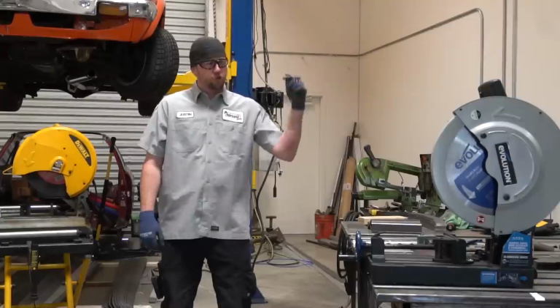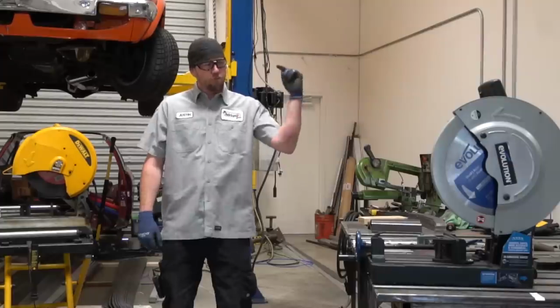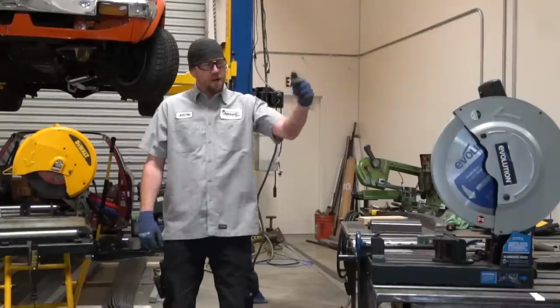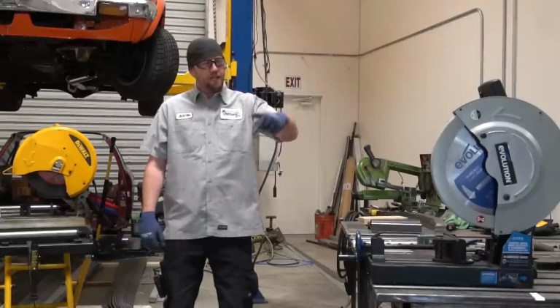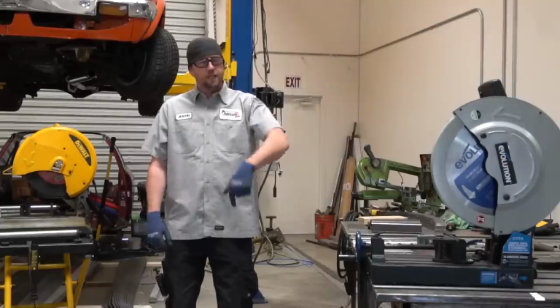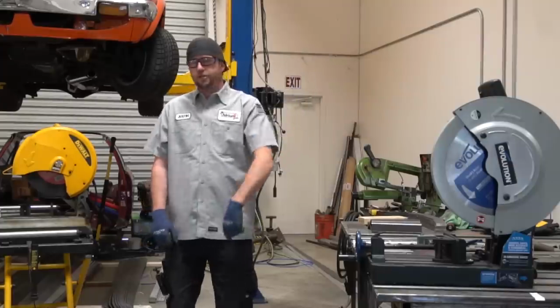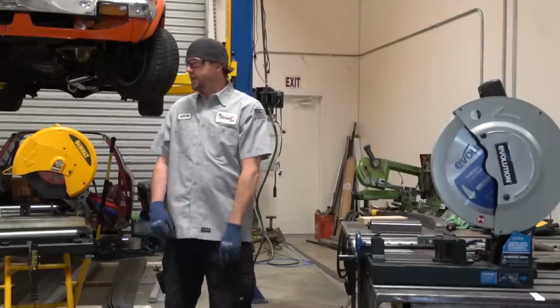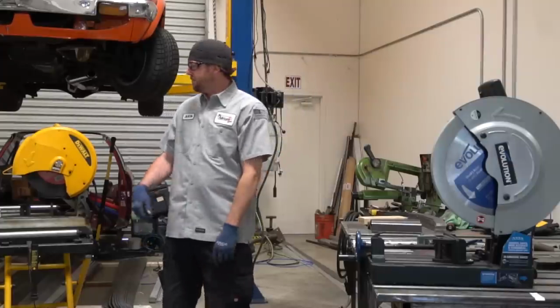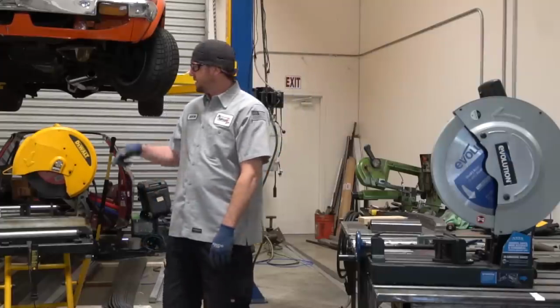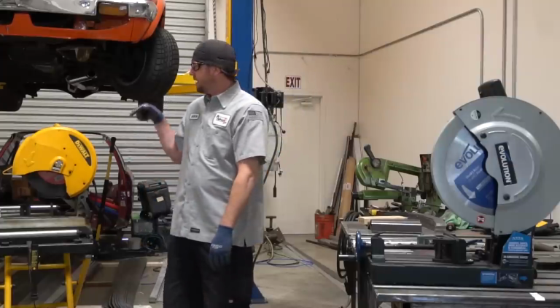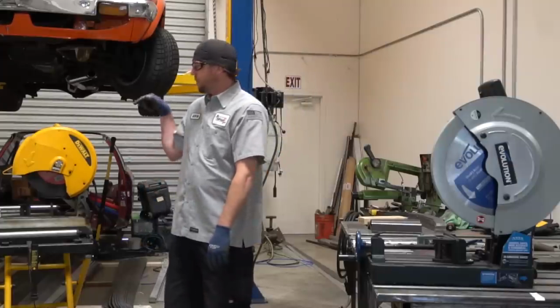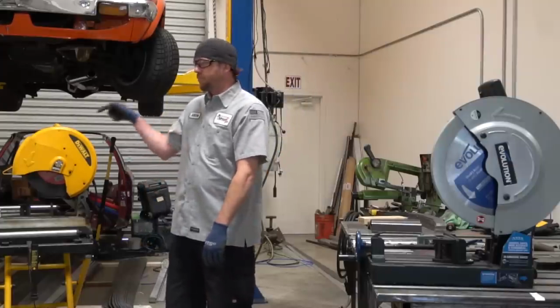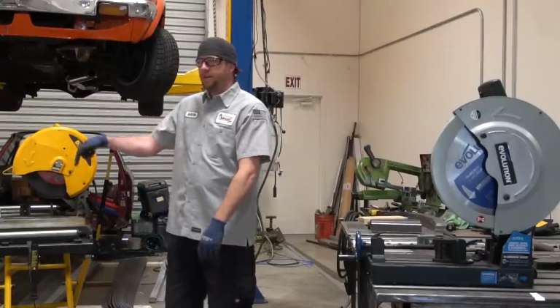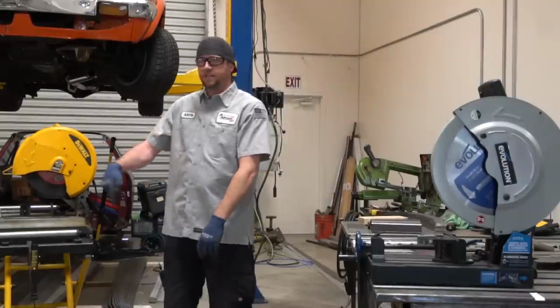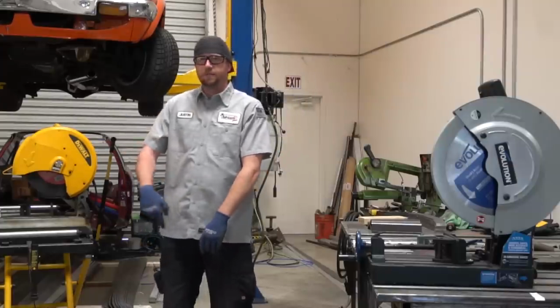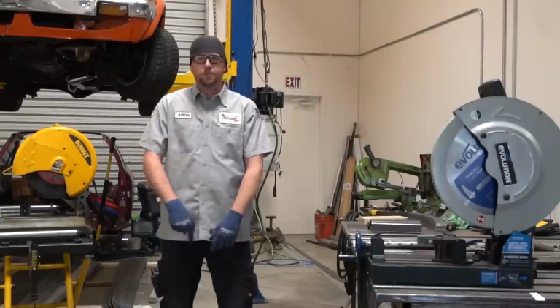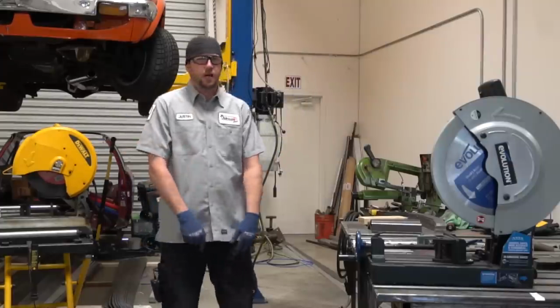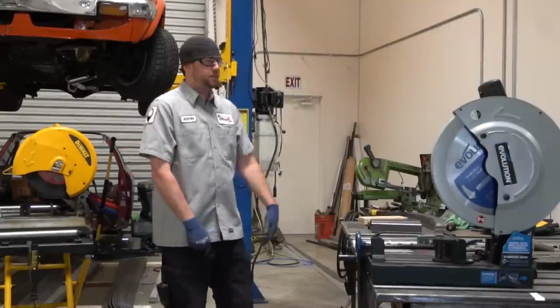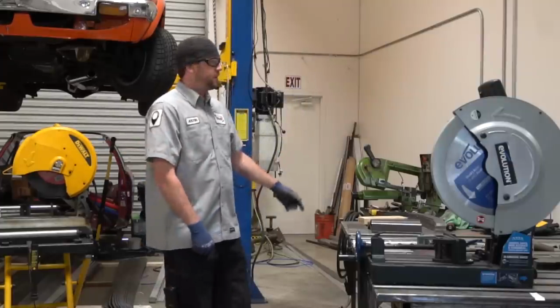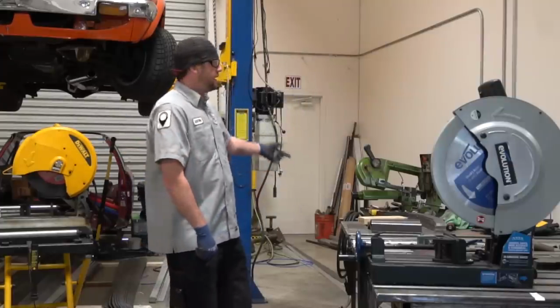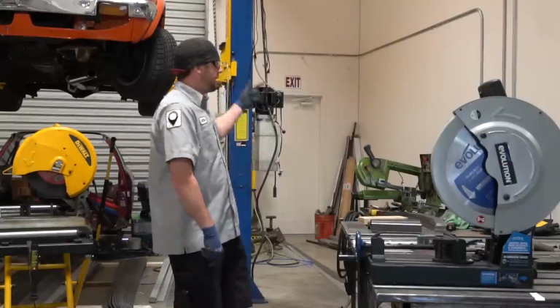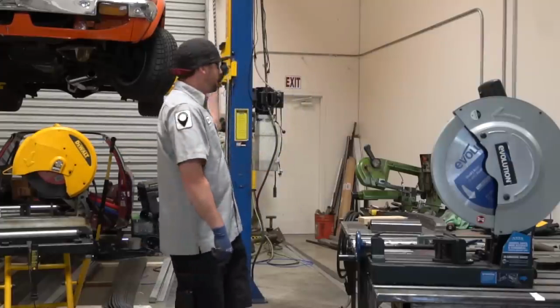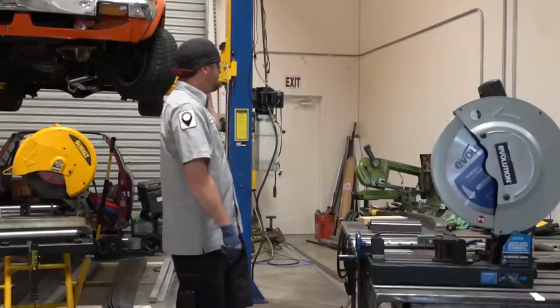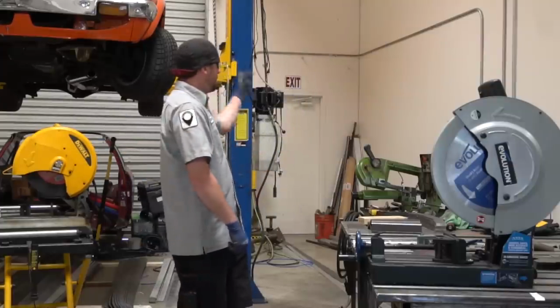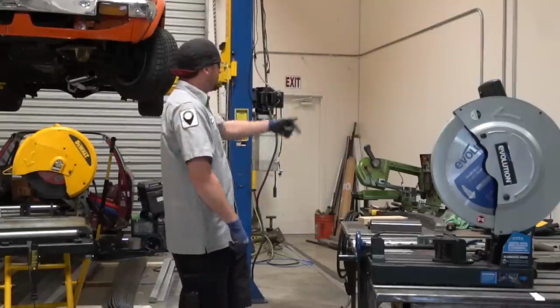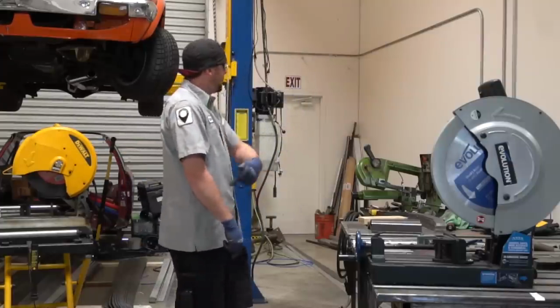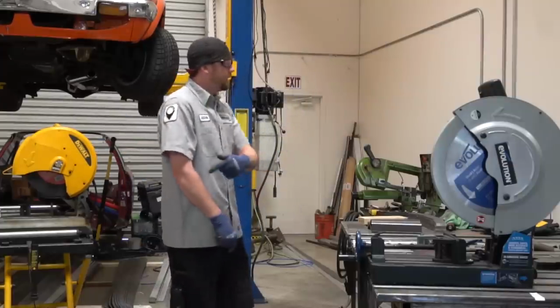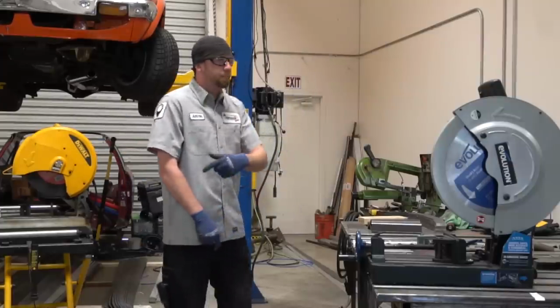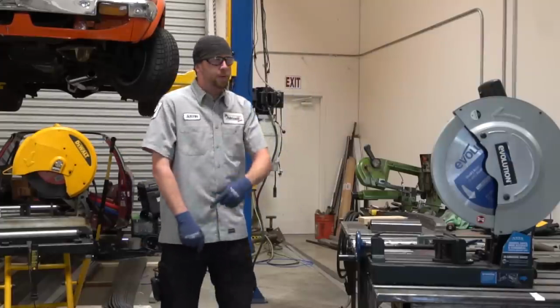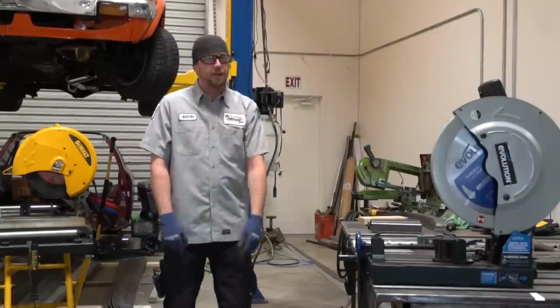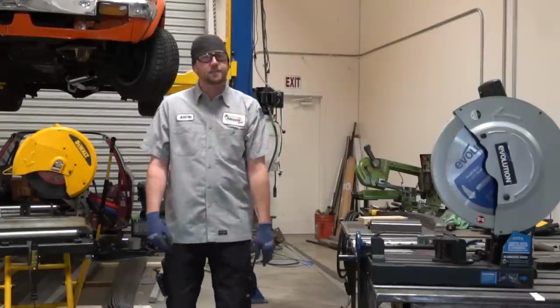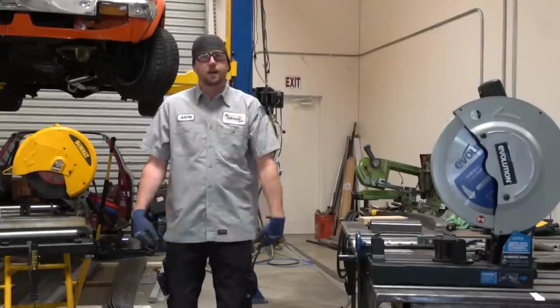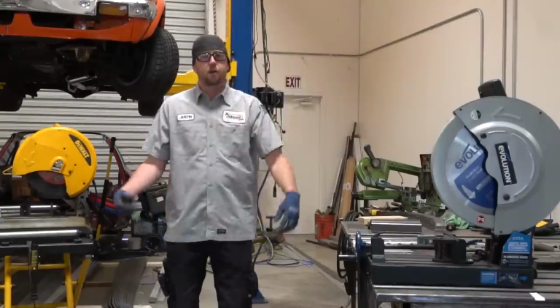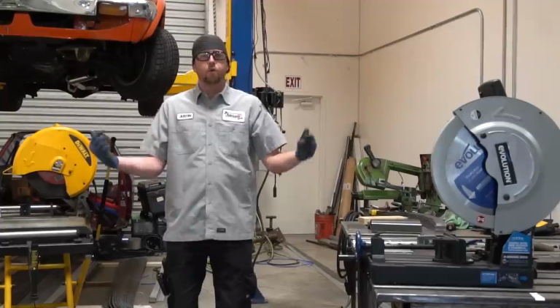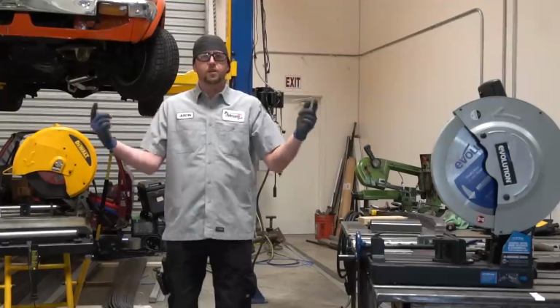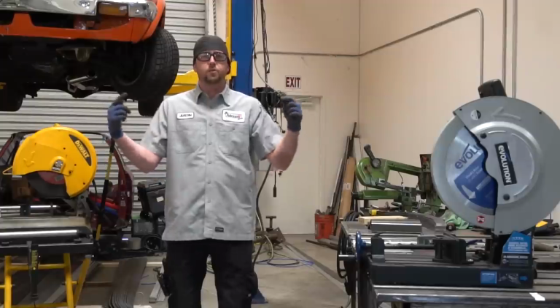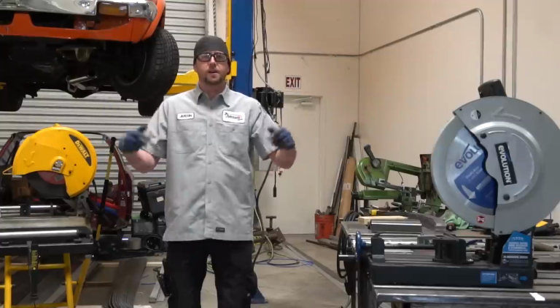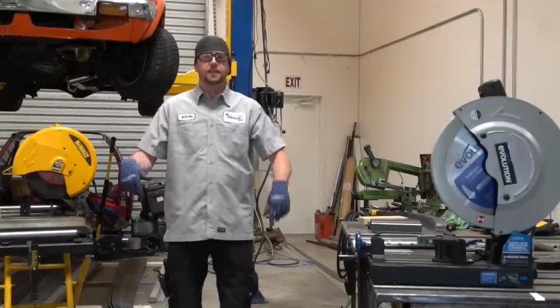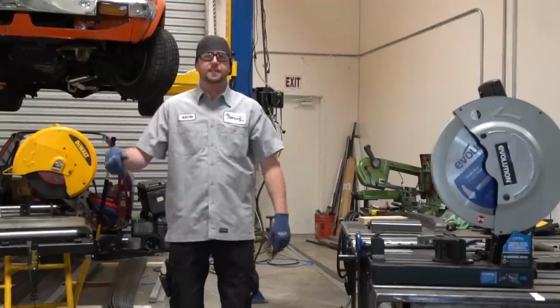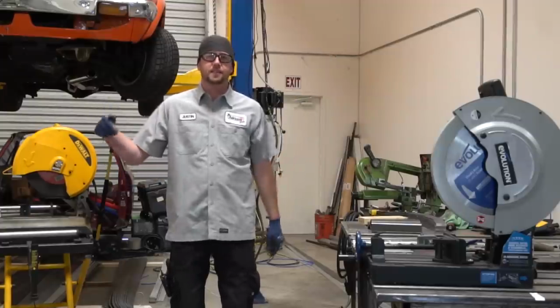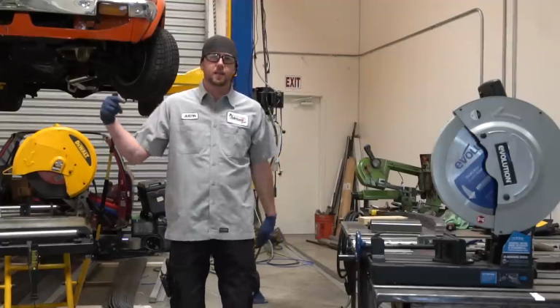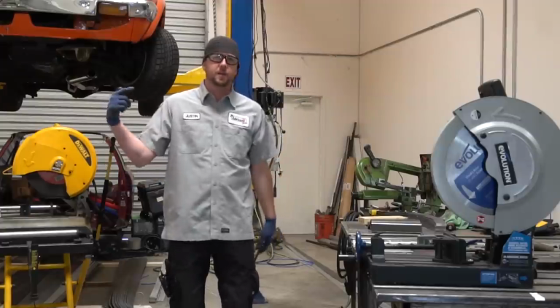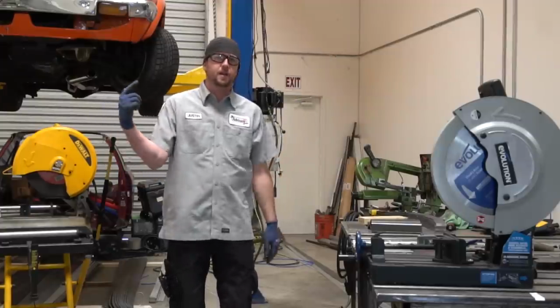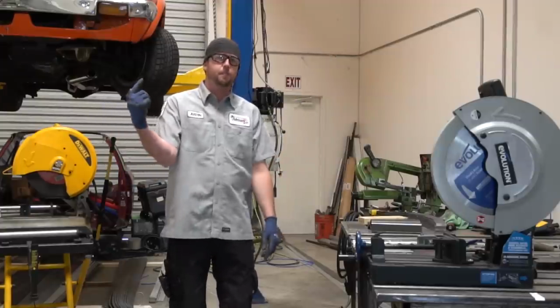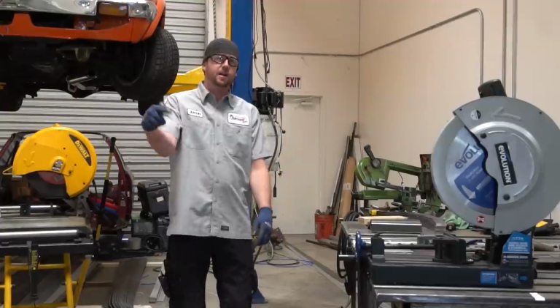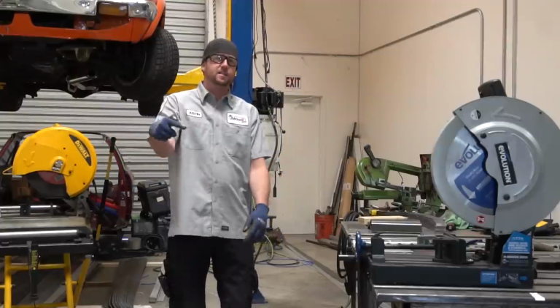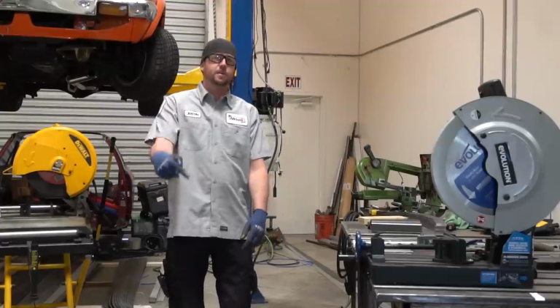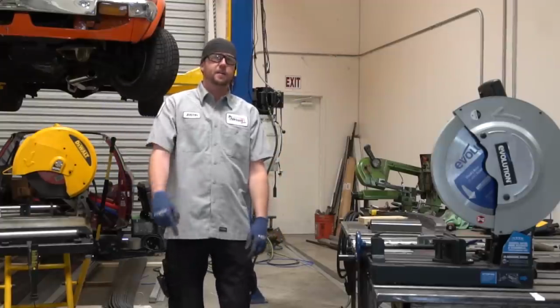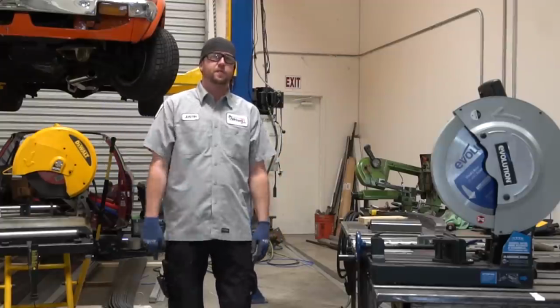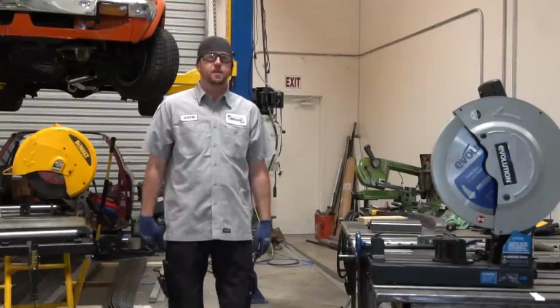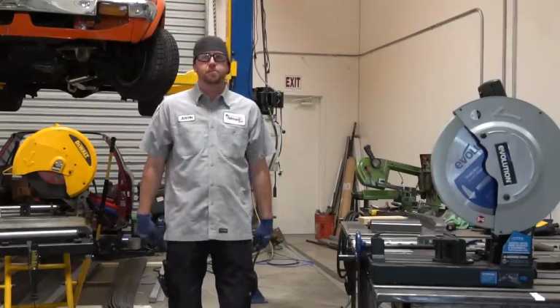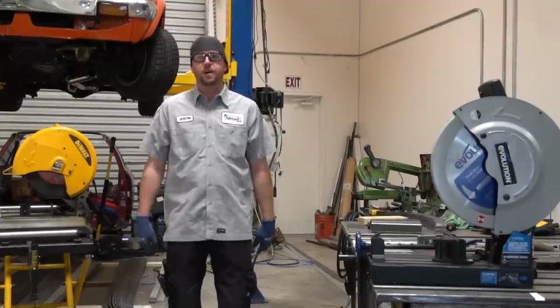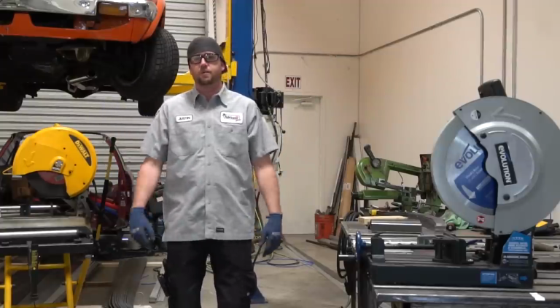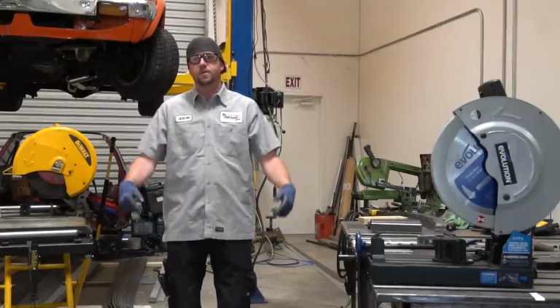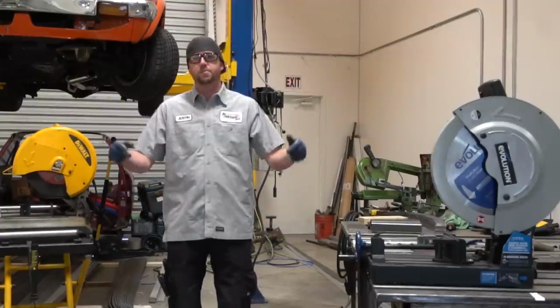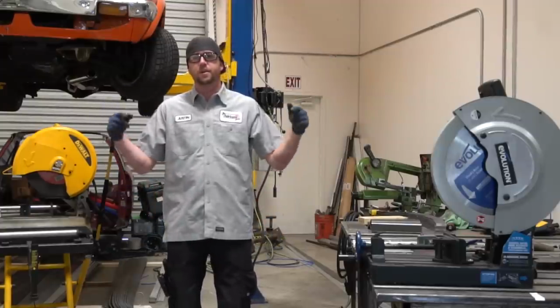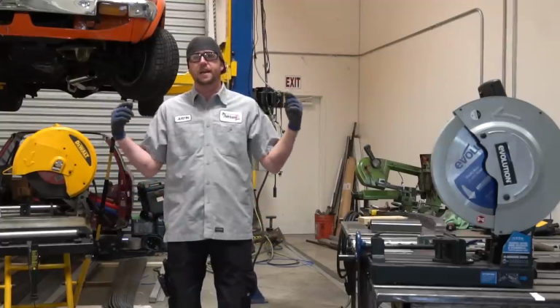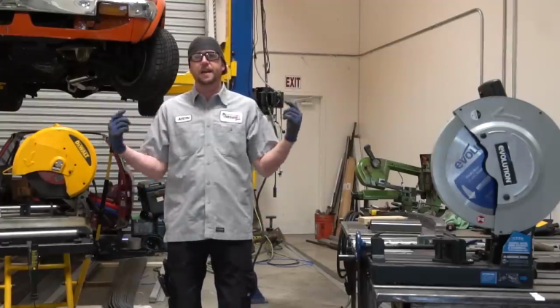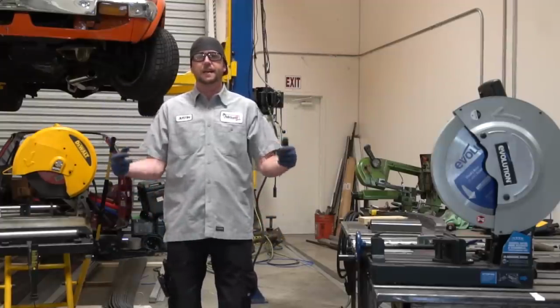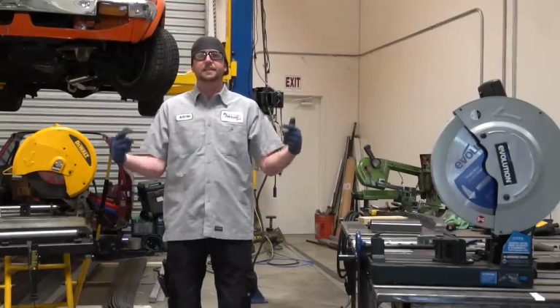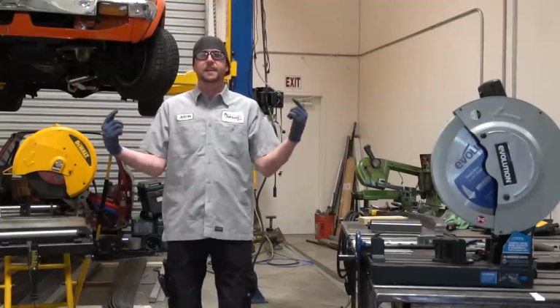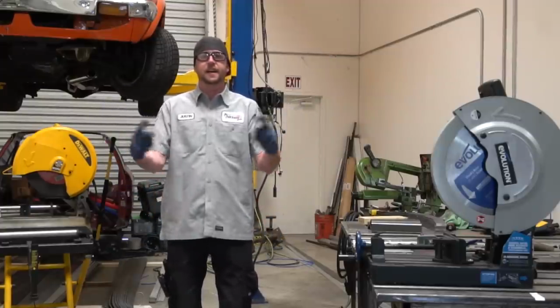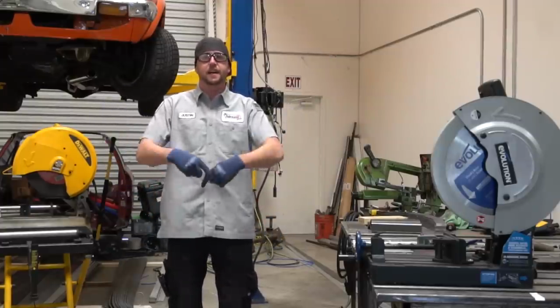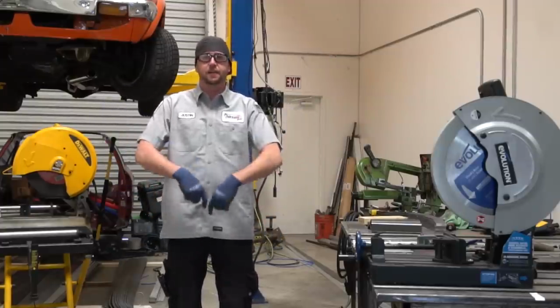Dry-cut chop saw, abrasive chop saw, and a metal cutting band saw. Which one of these is going to be the best bang for the buck when put head to head?